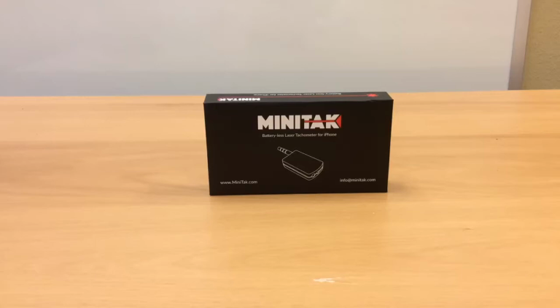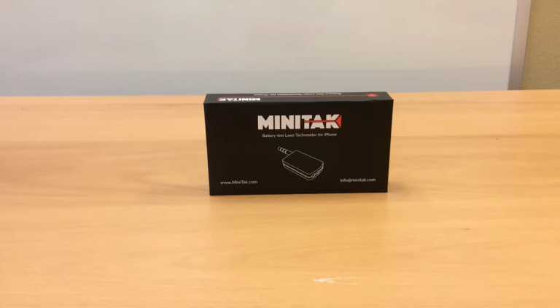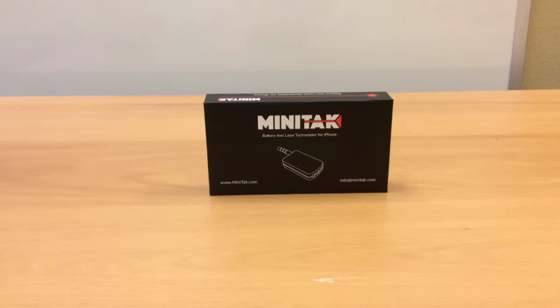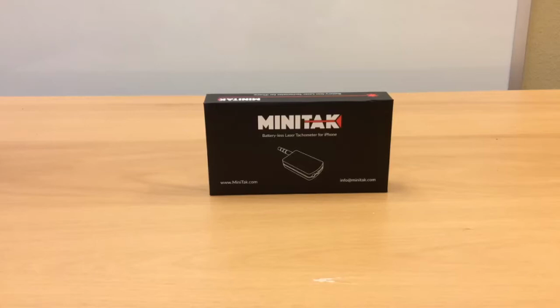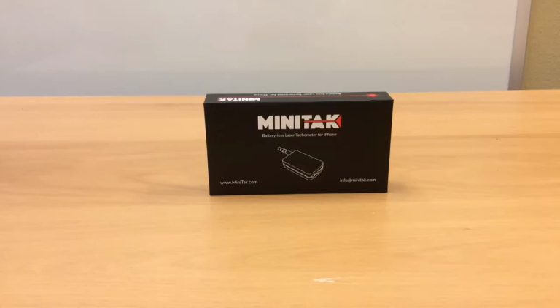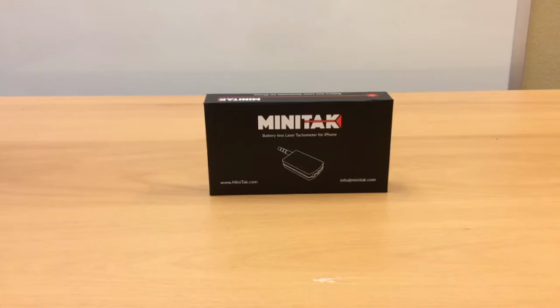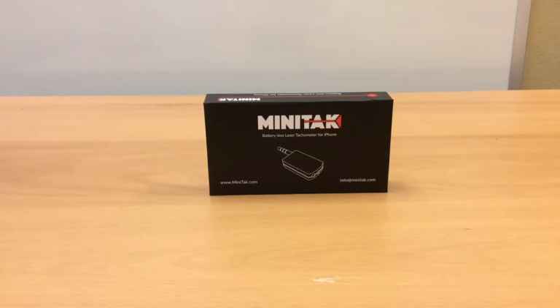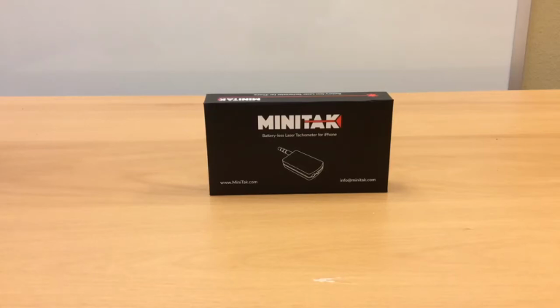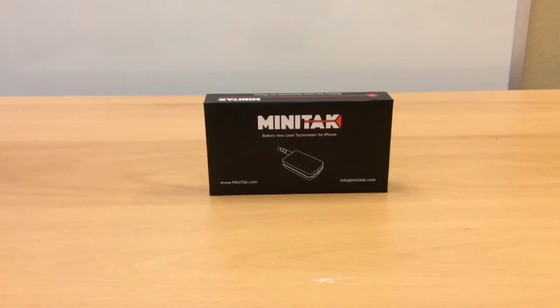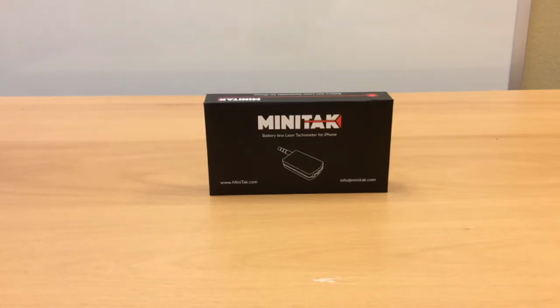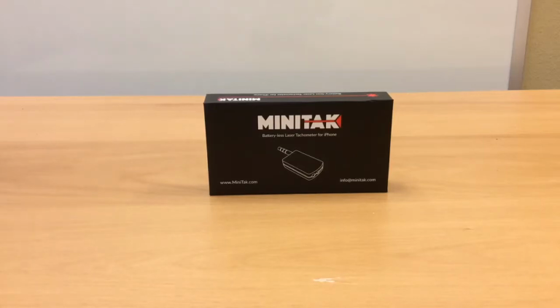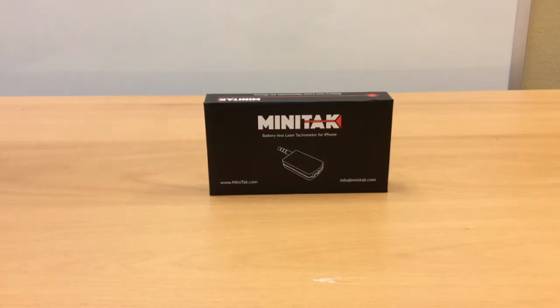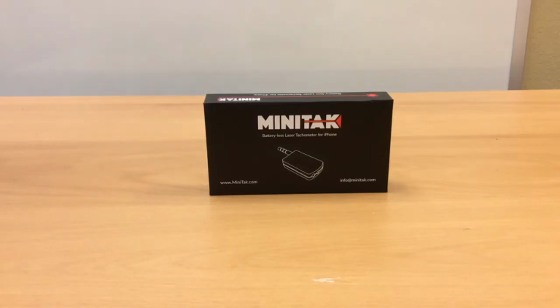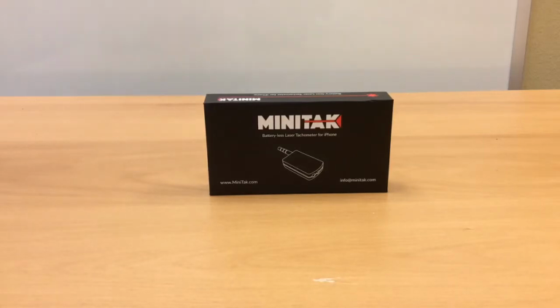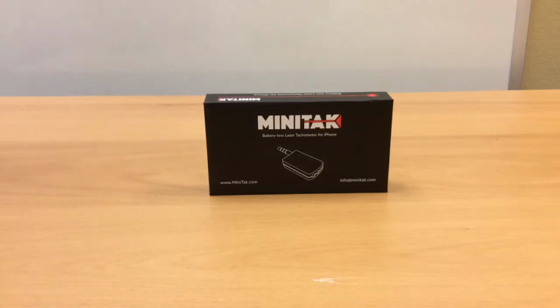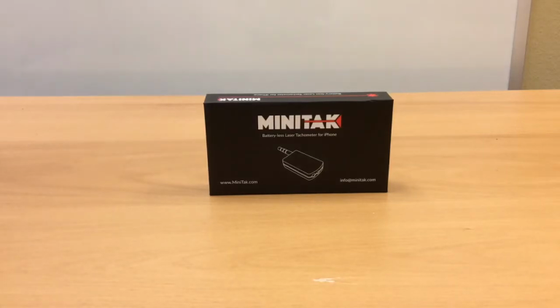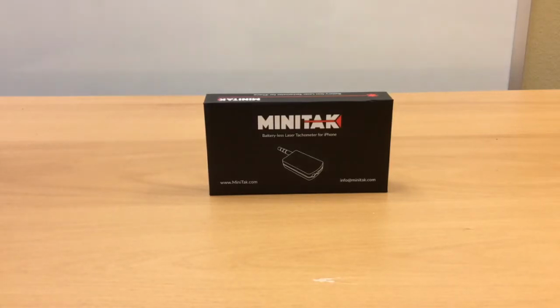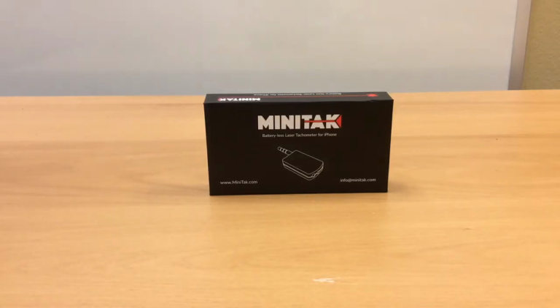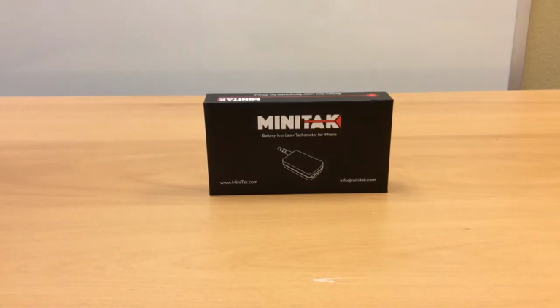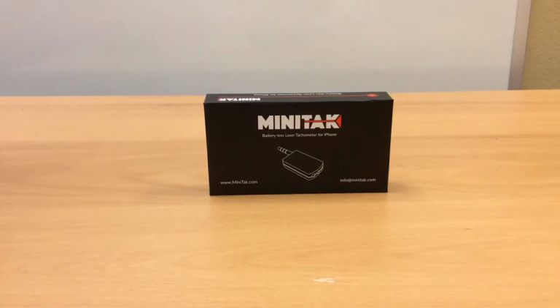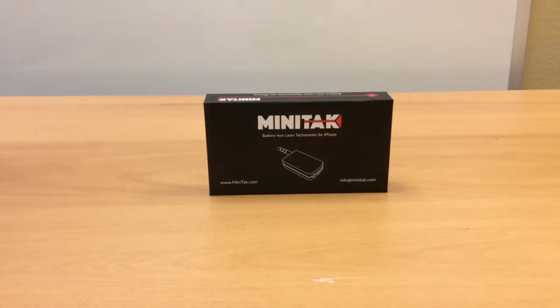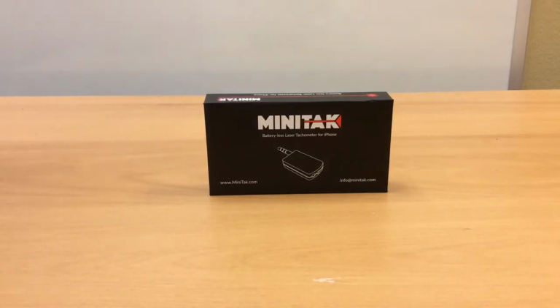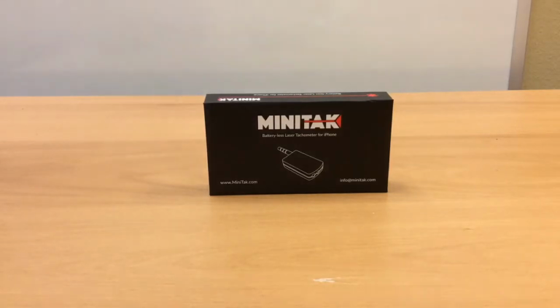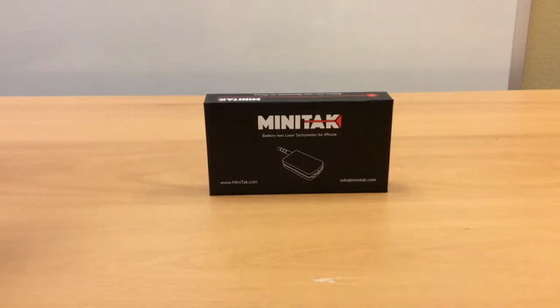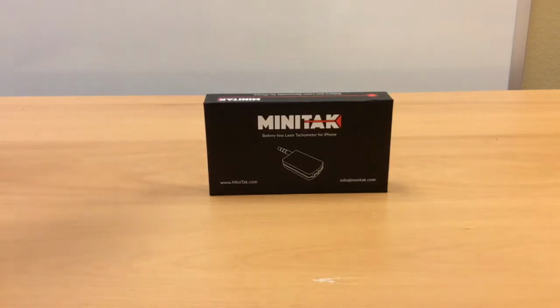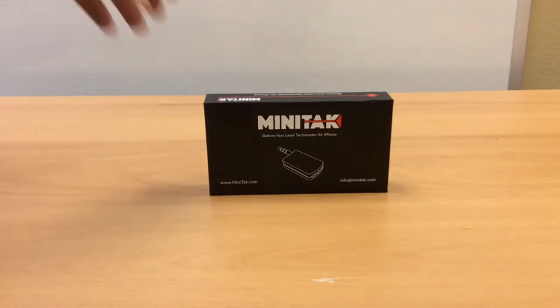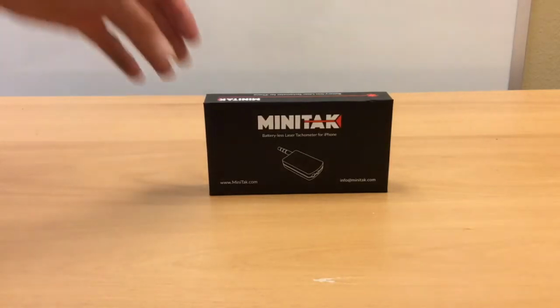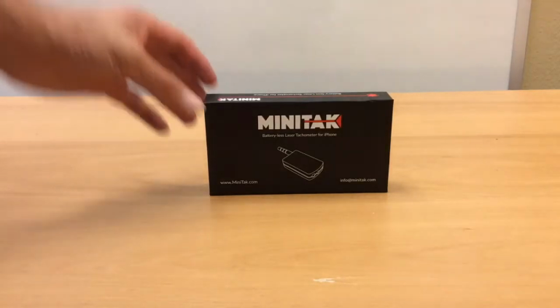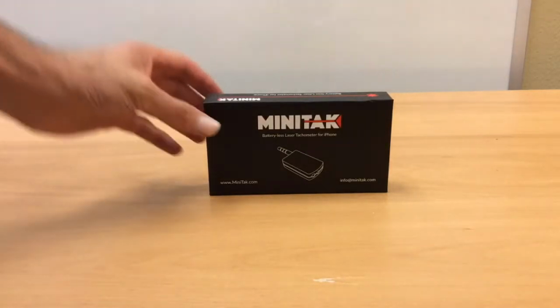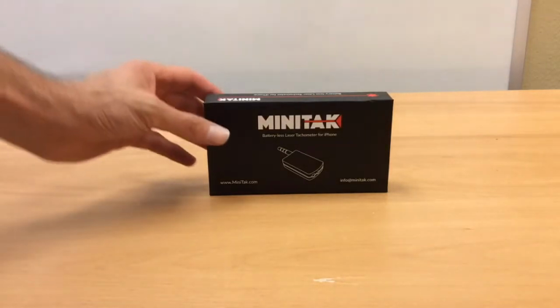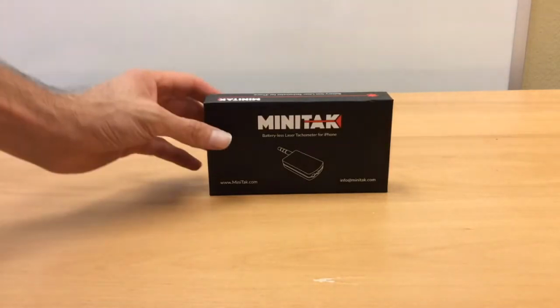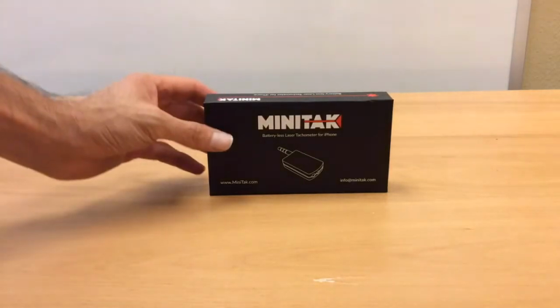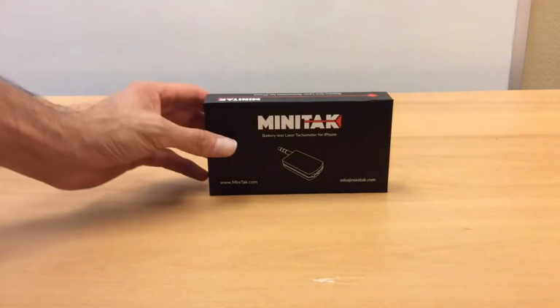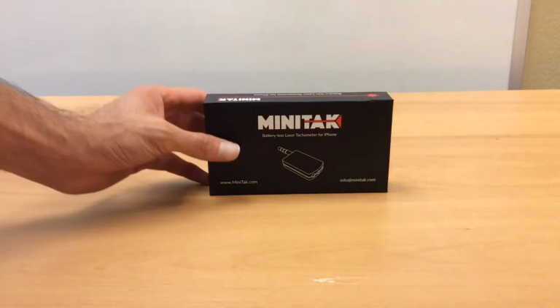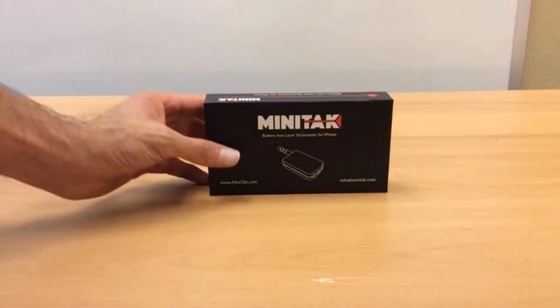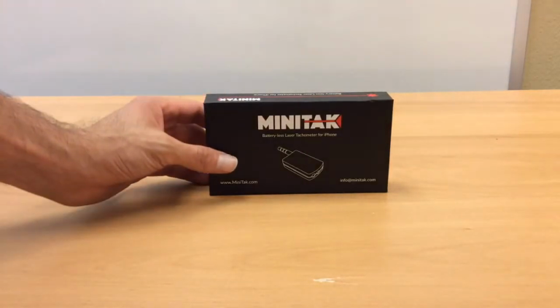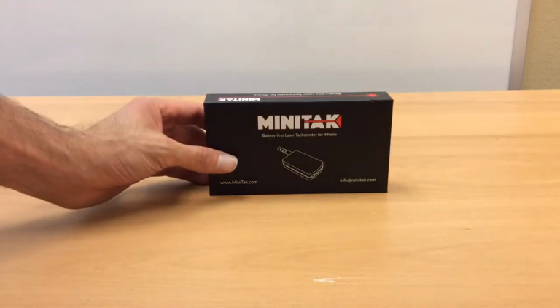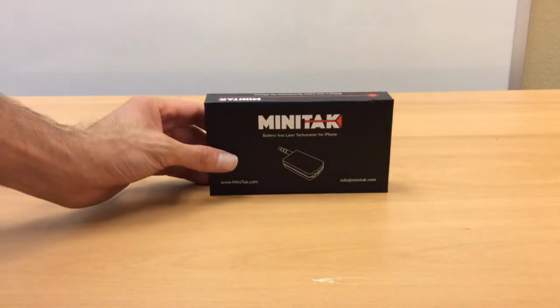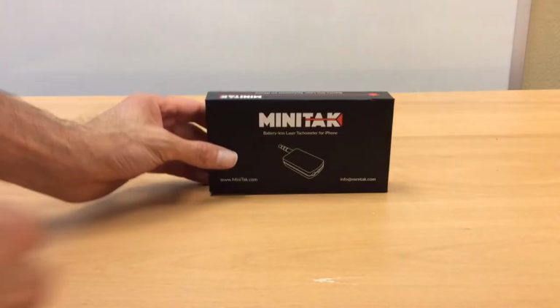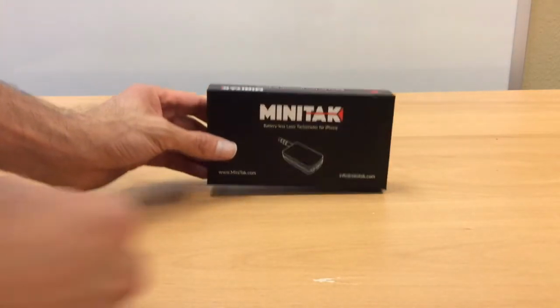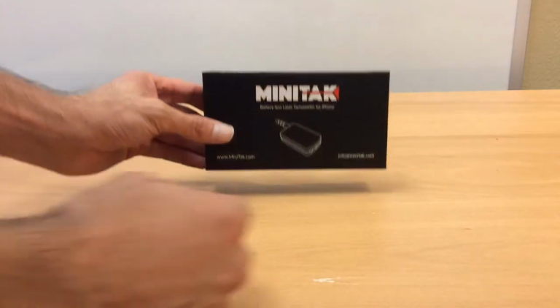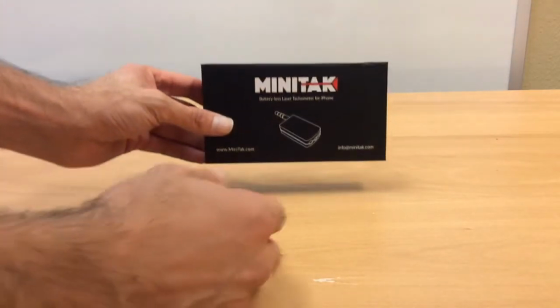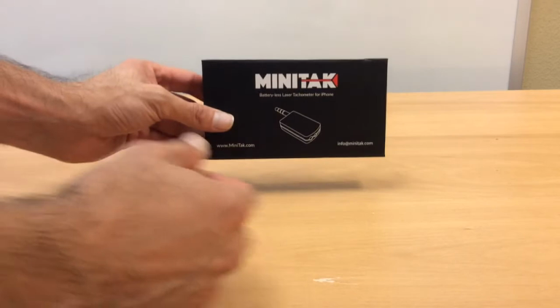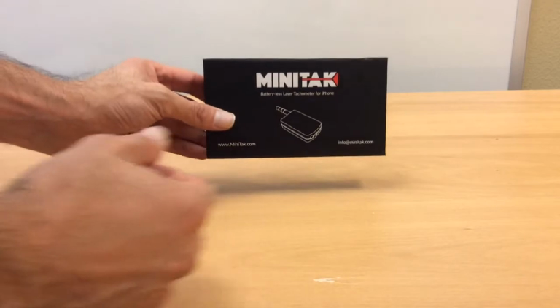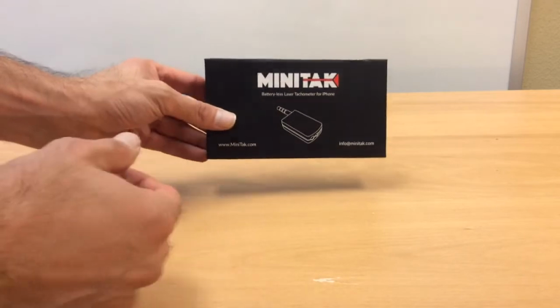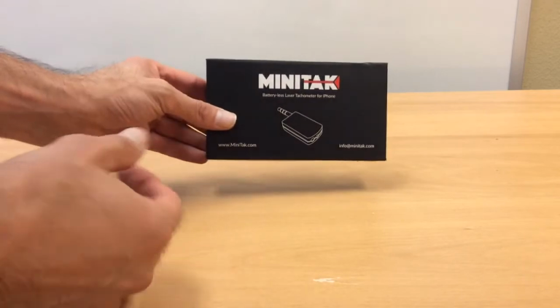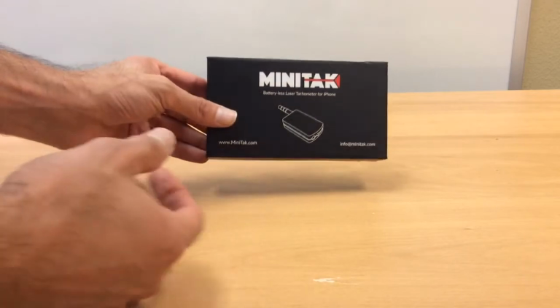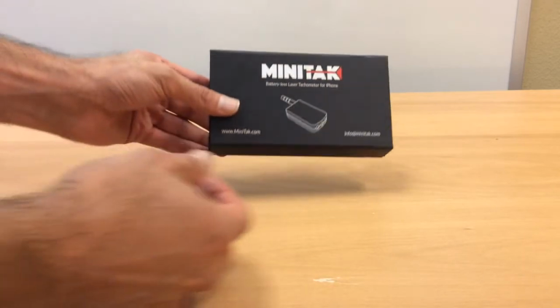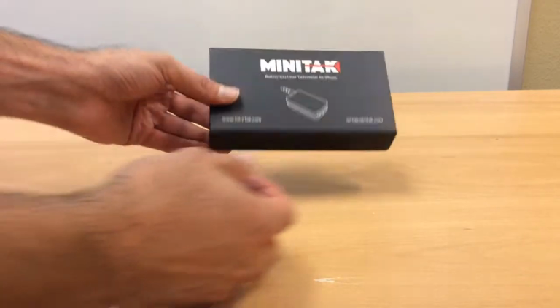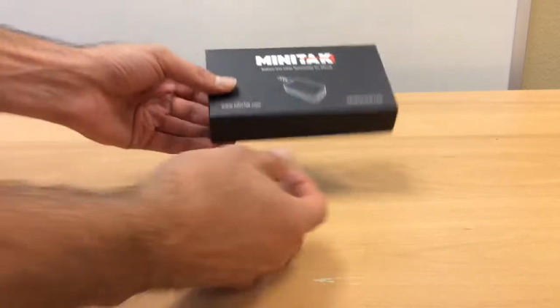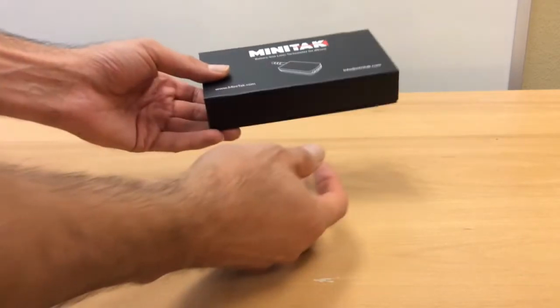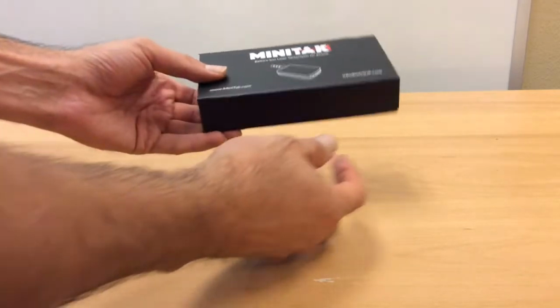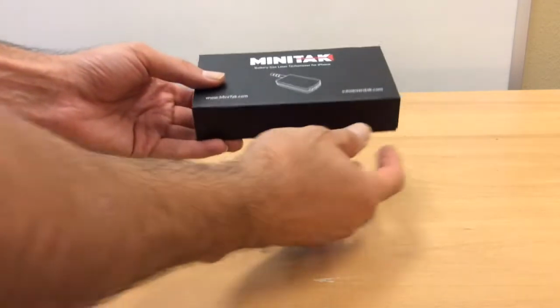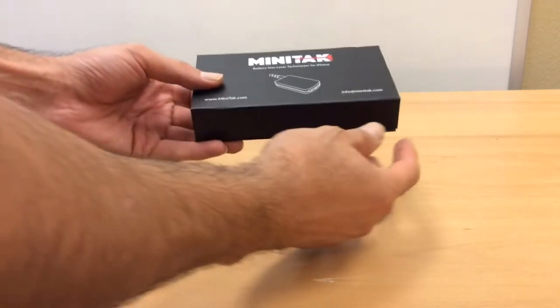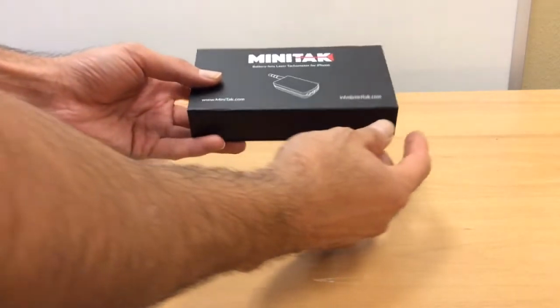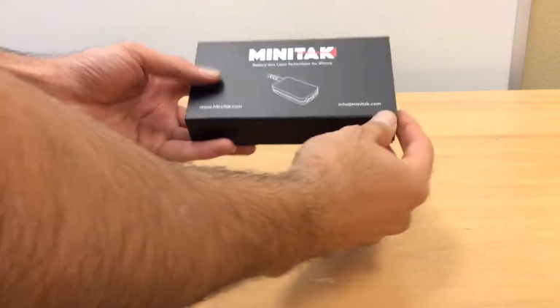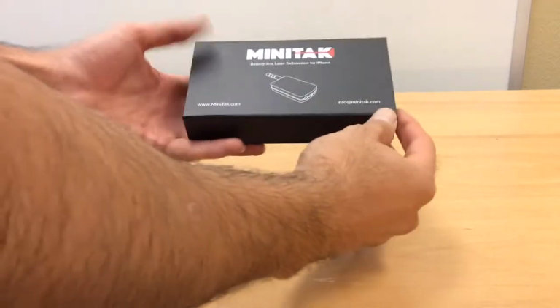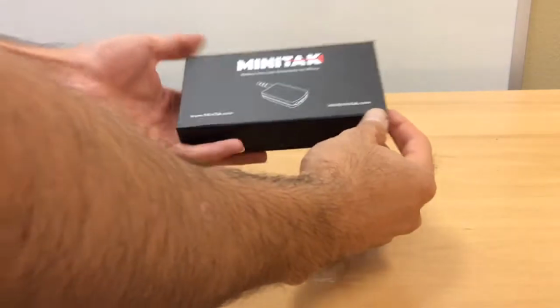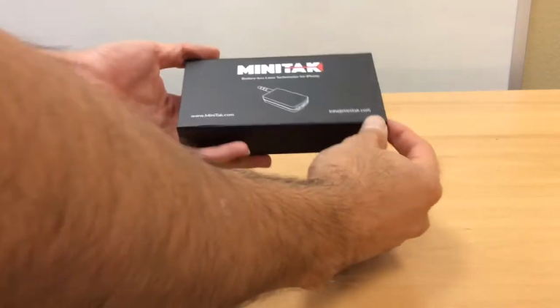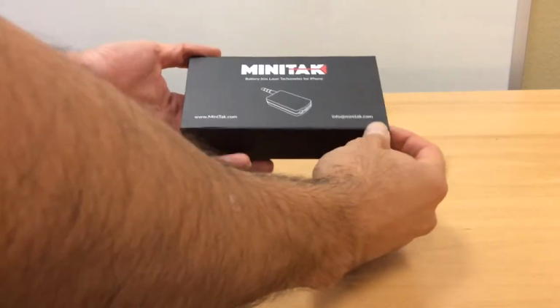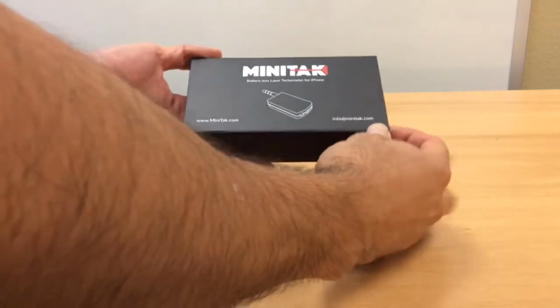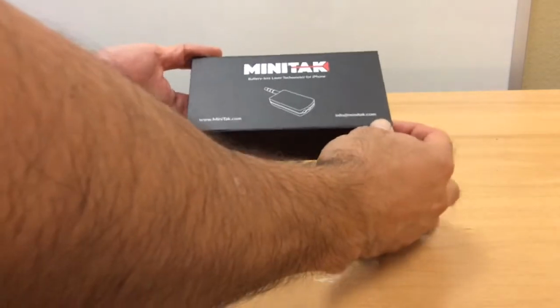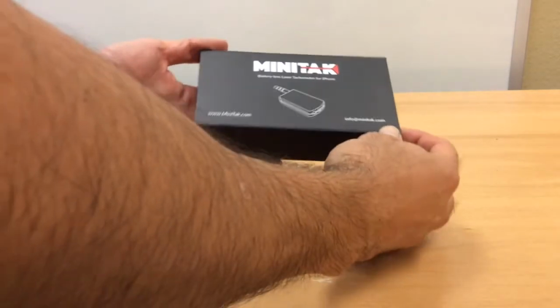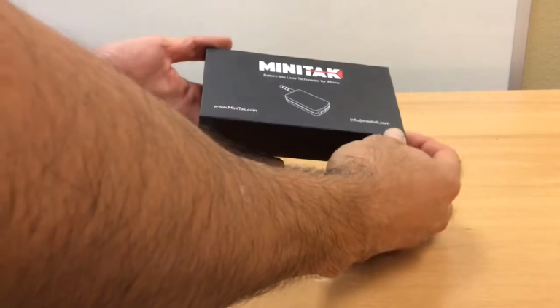I'm going to show you the Minitack and how it works. This is a short review and demonstration of the Minitack.